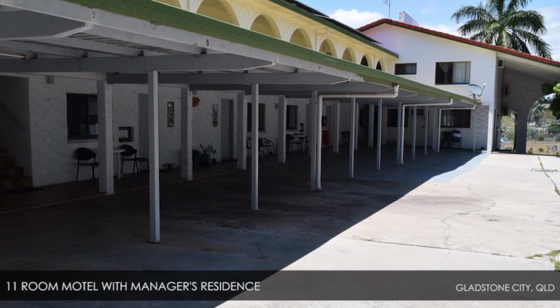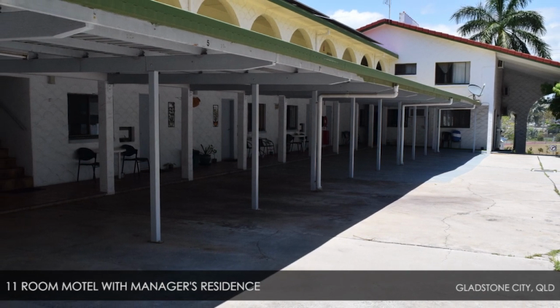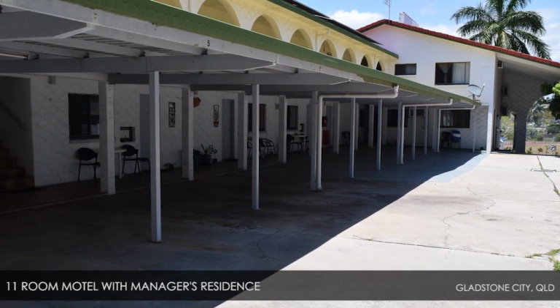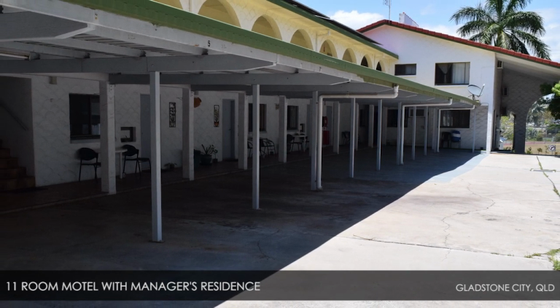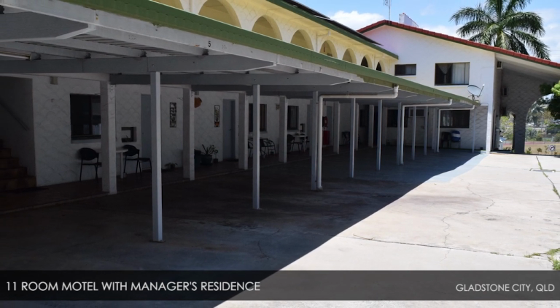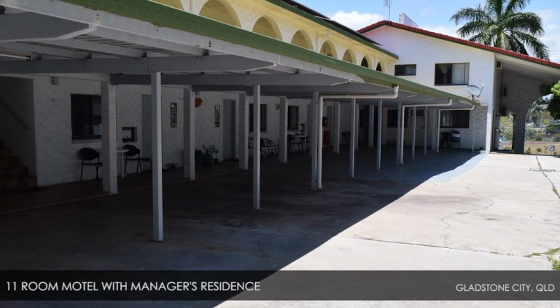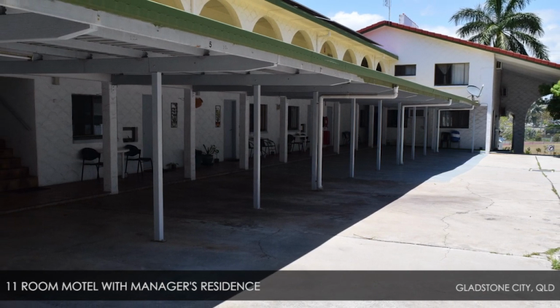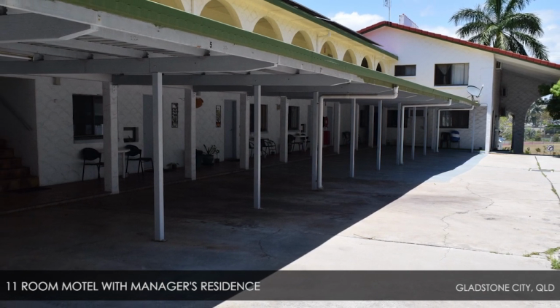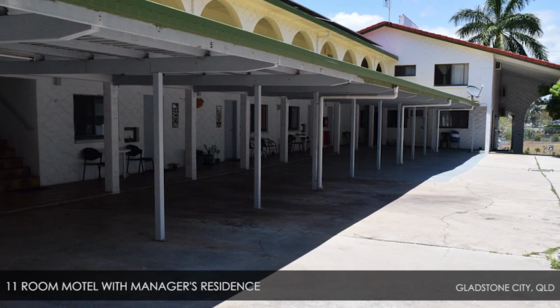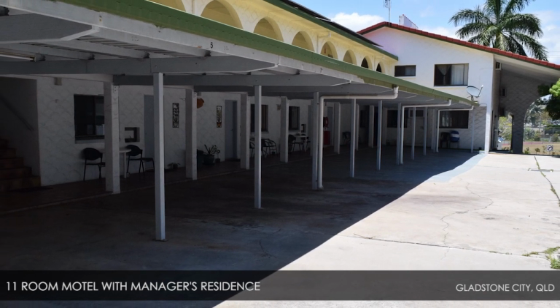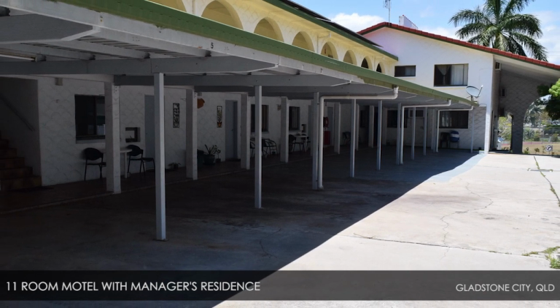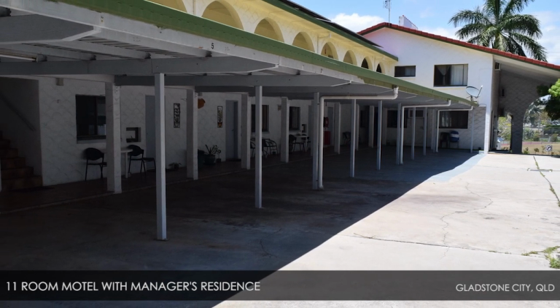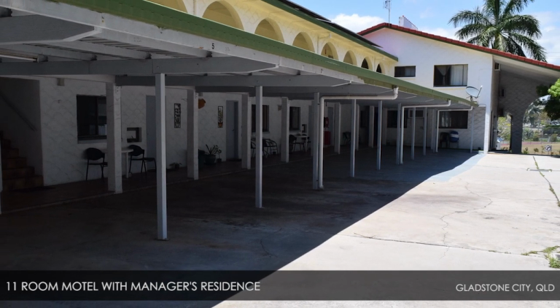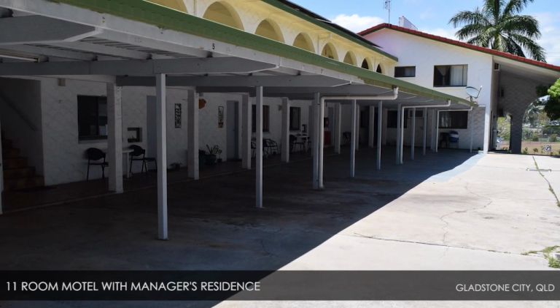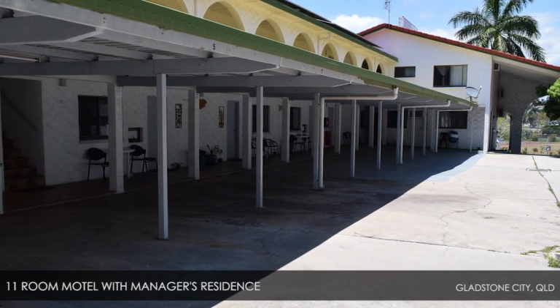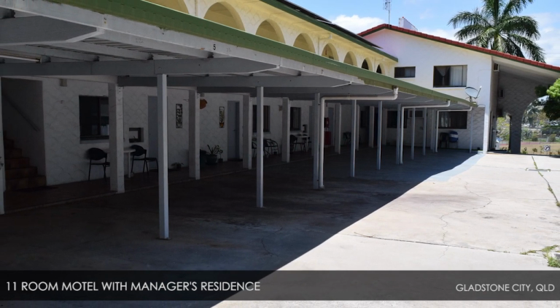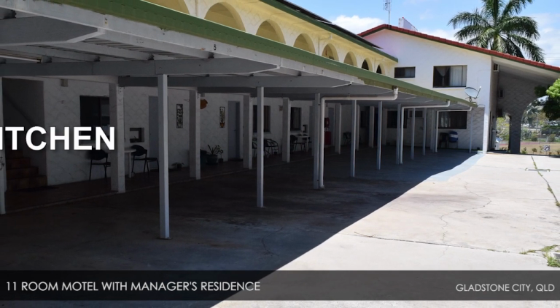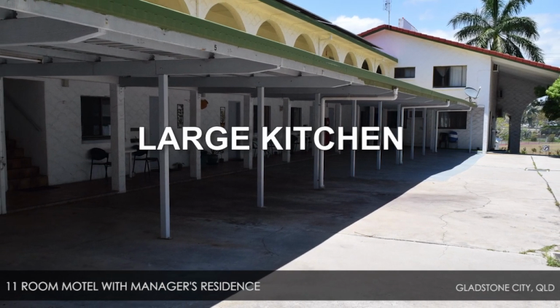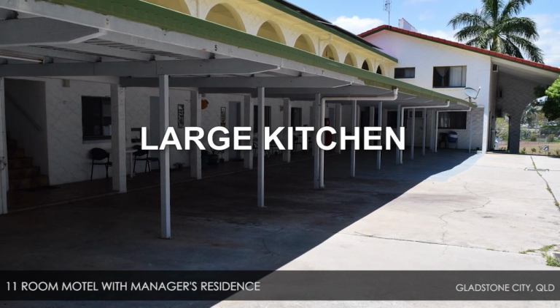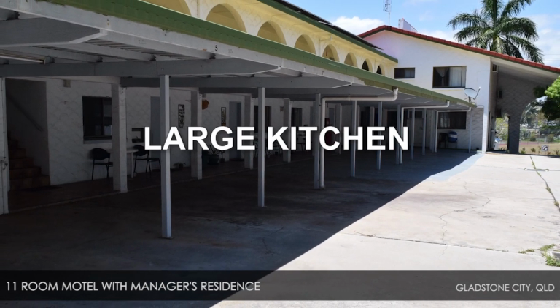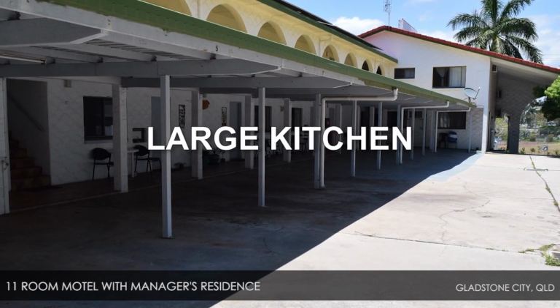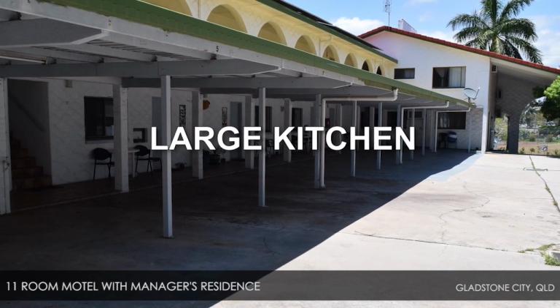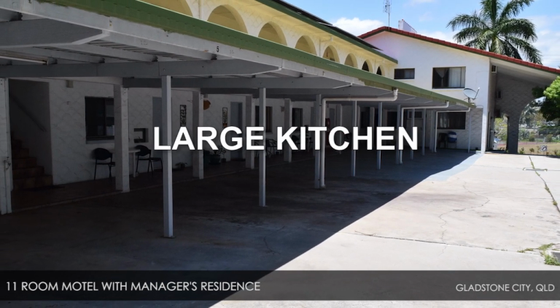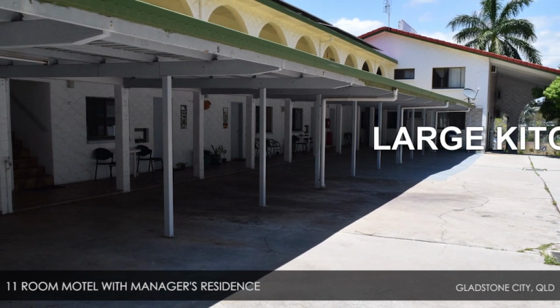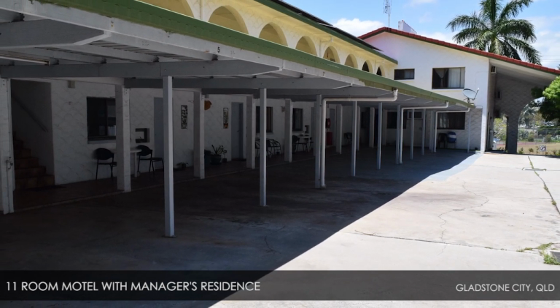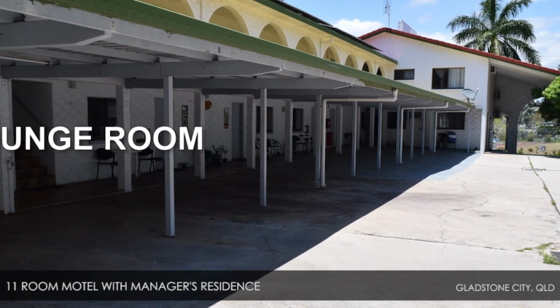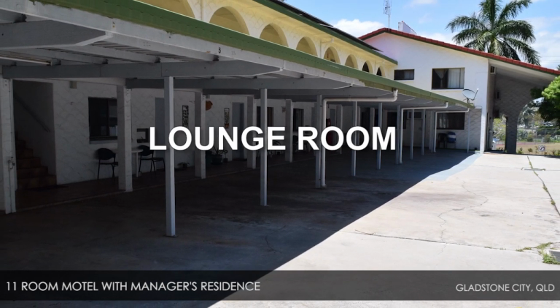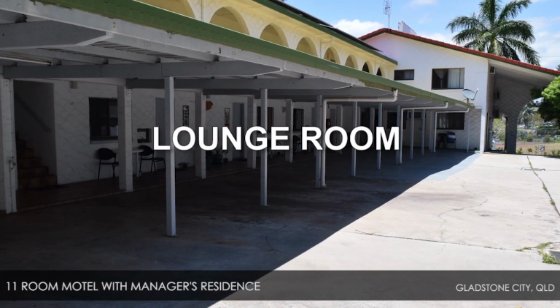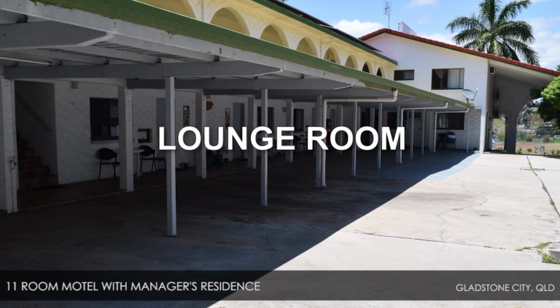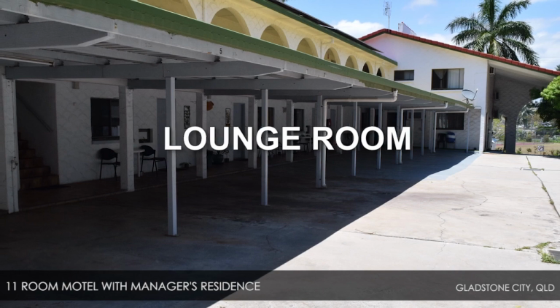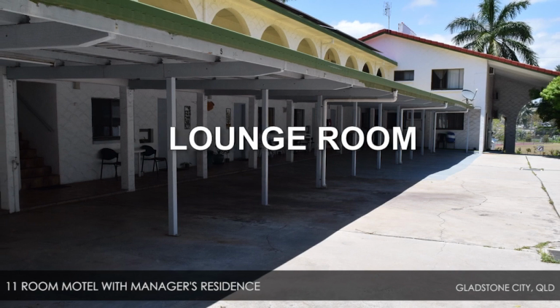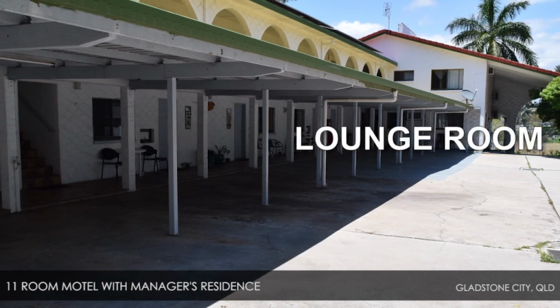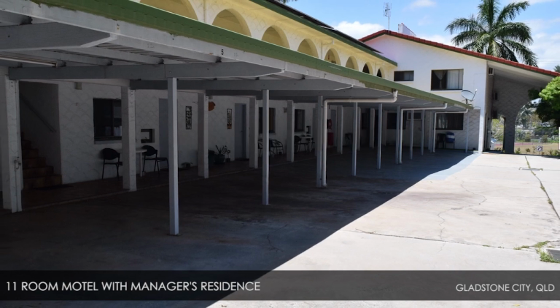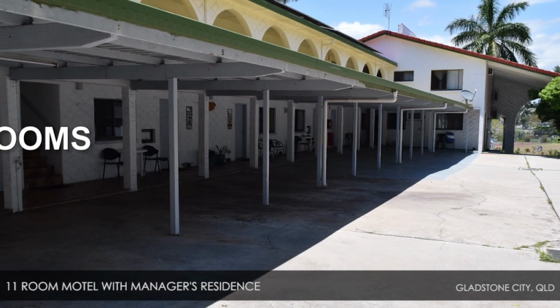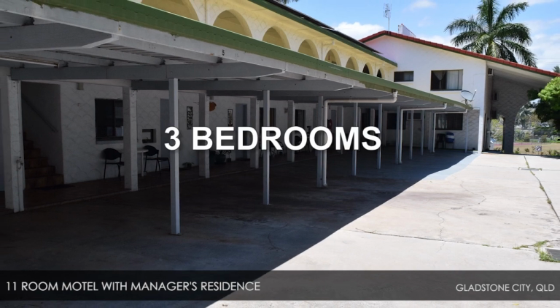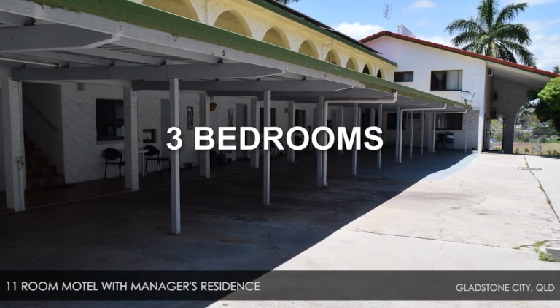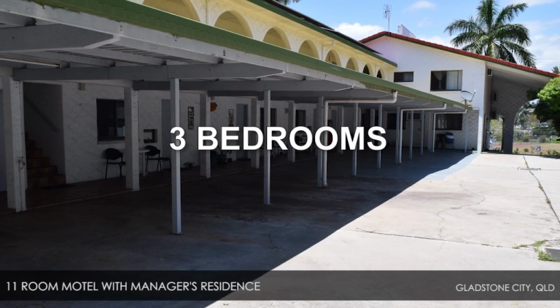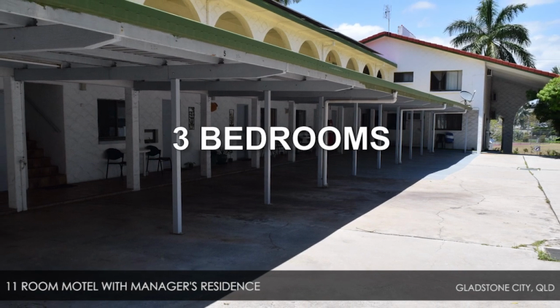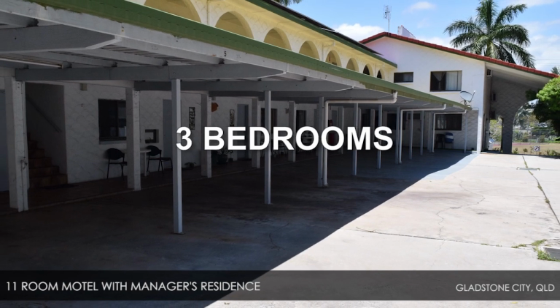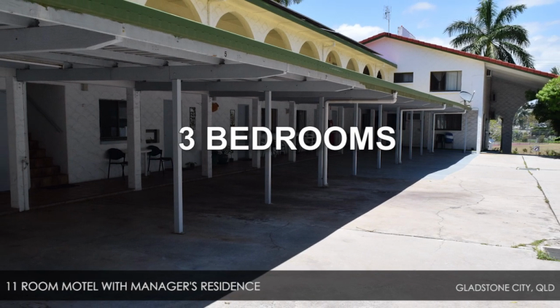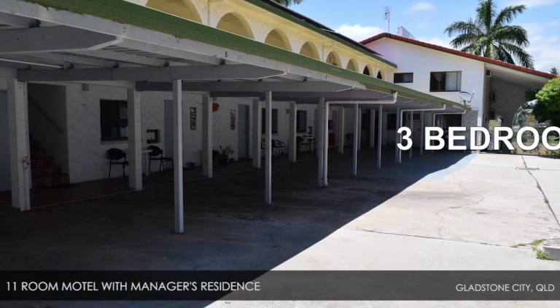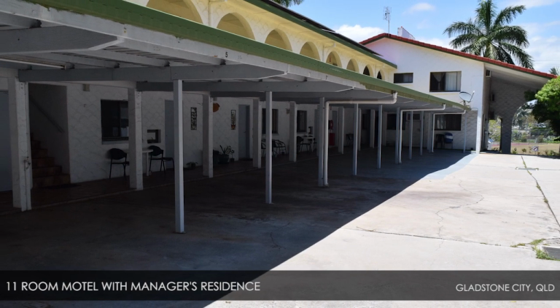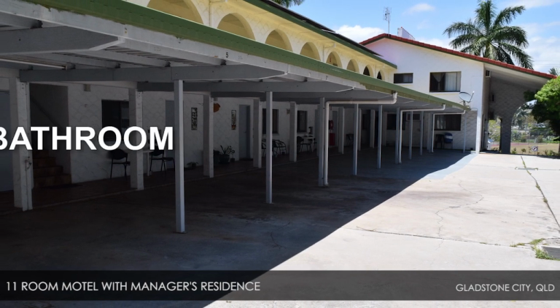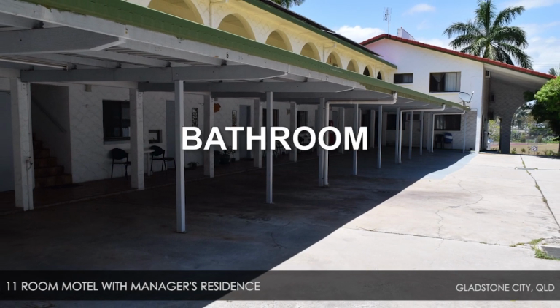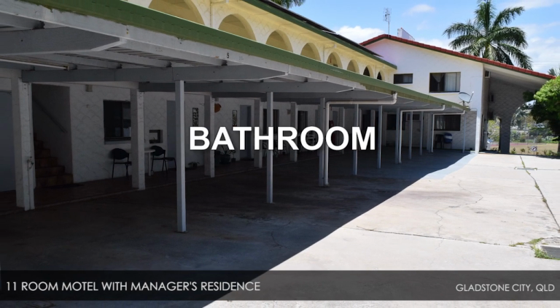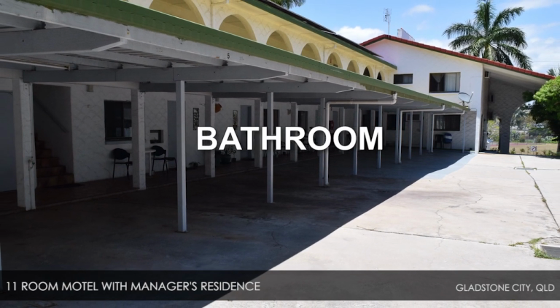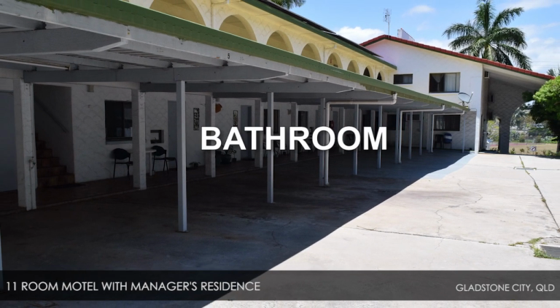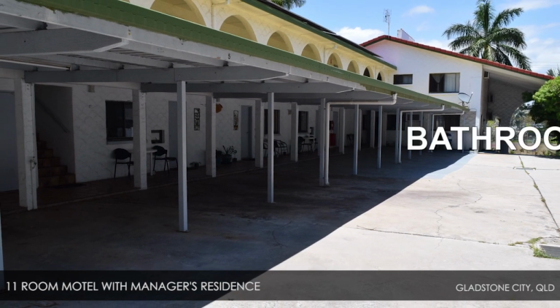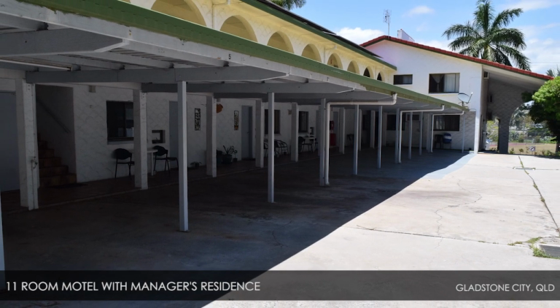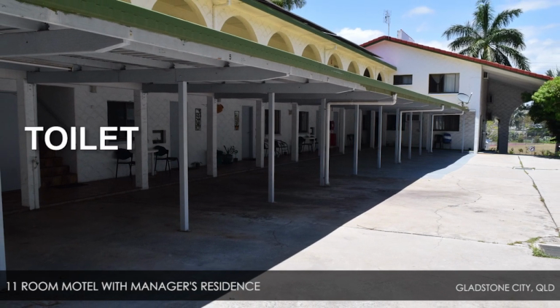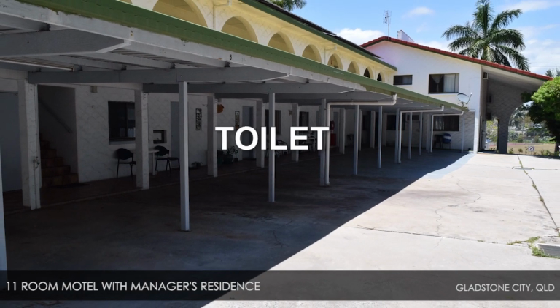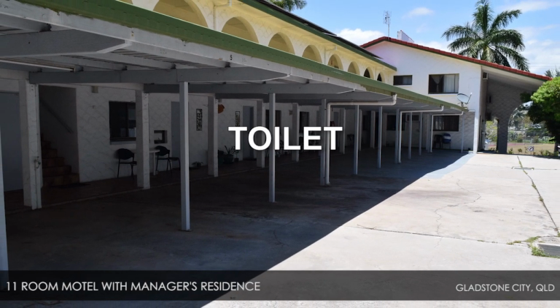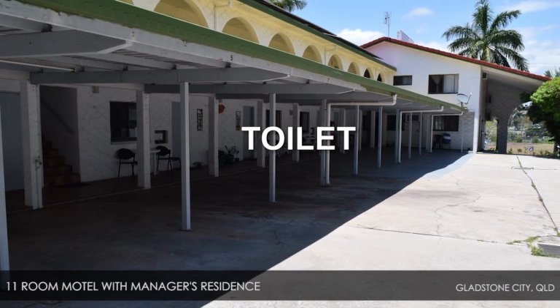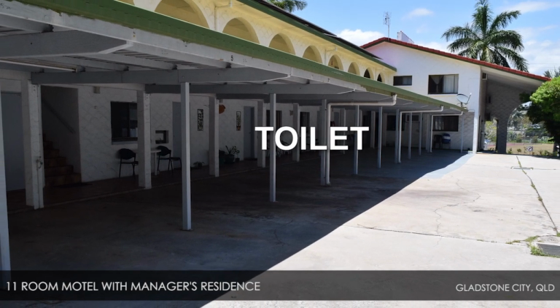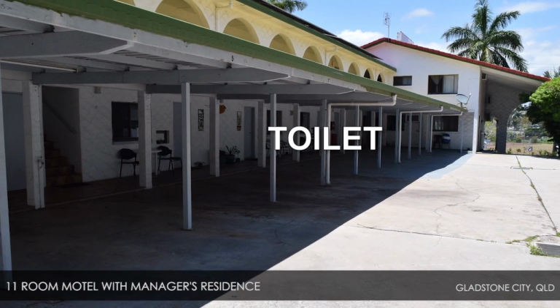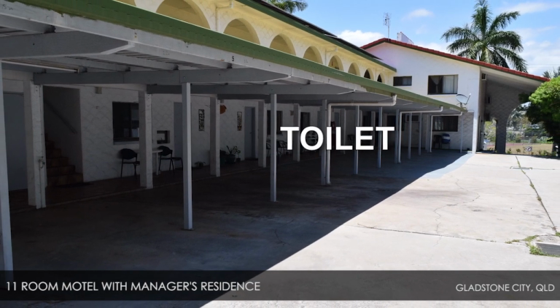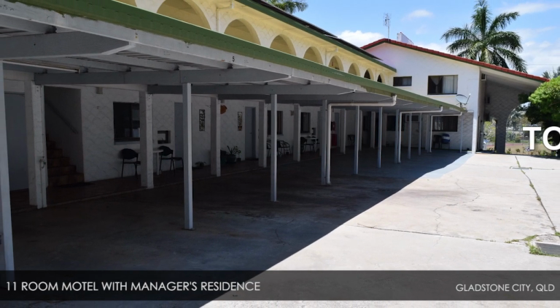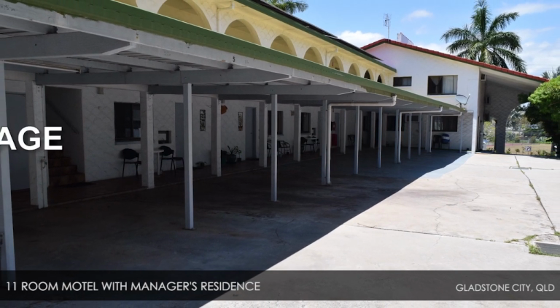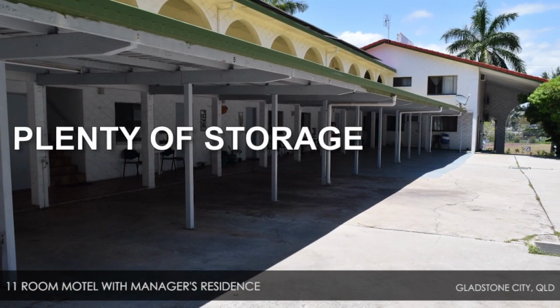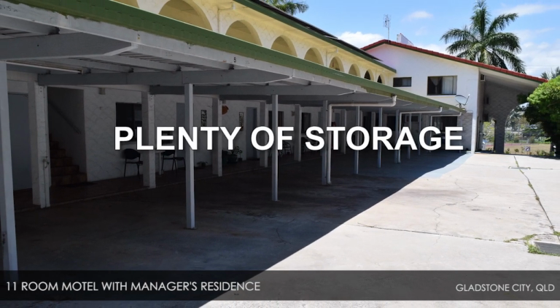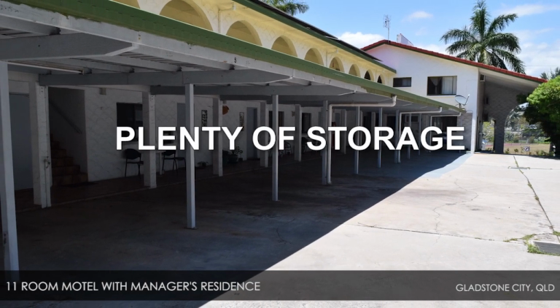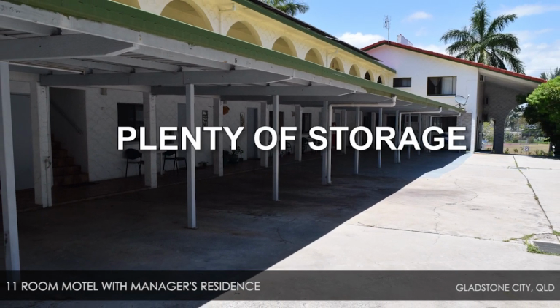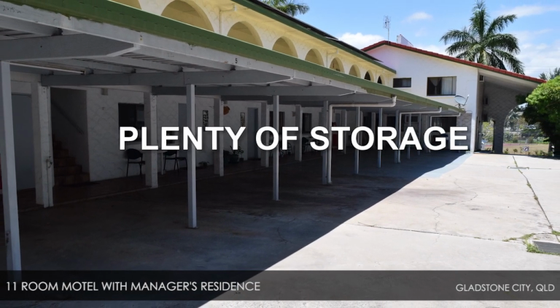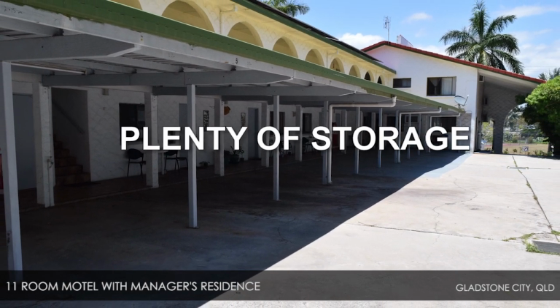The manager's residence offers a large kitchen, lounge room, three bedrooms, bathroom, toilet plus plenty of storage.